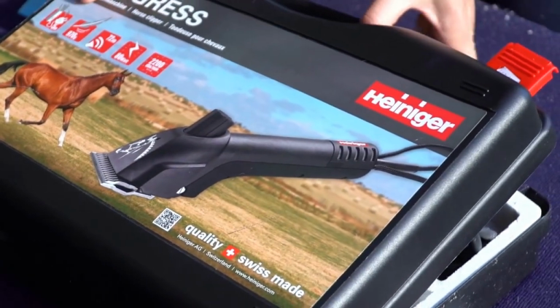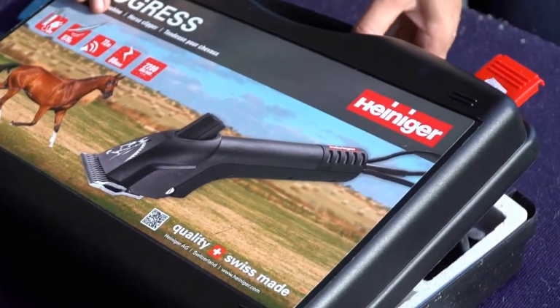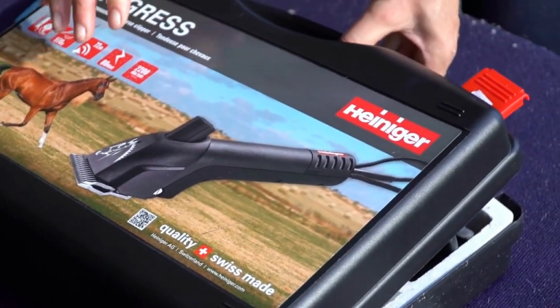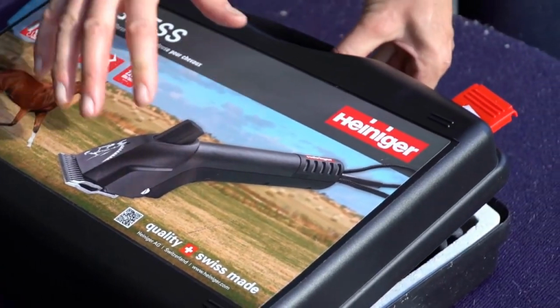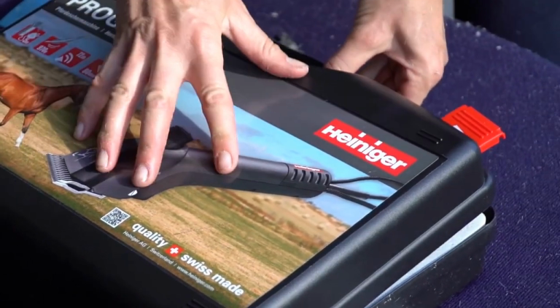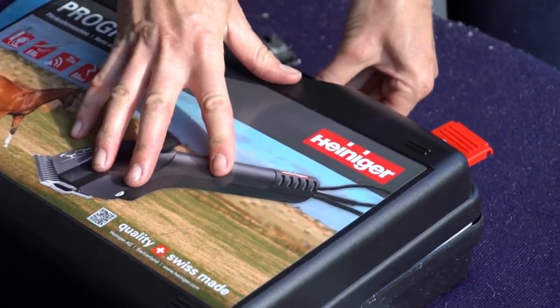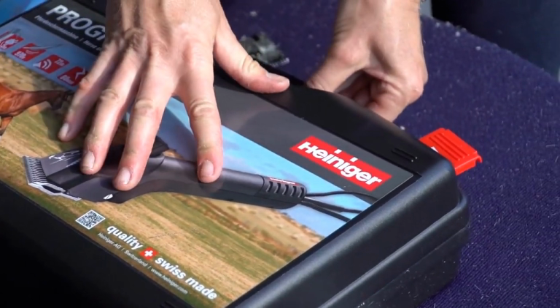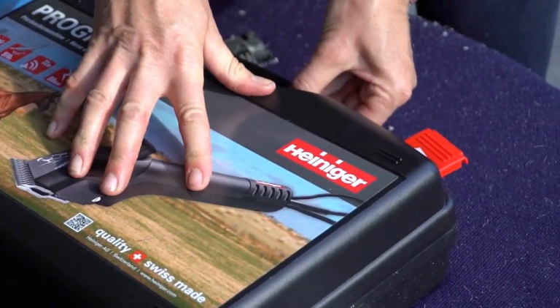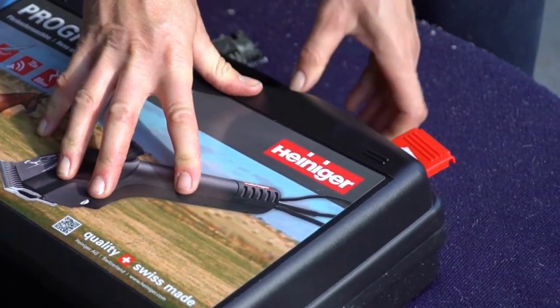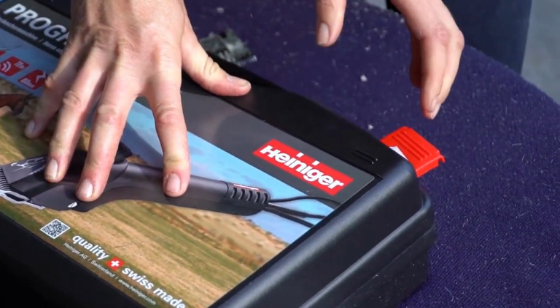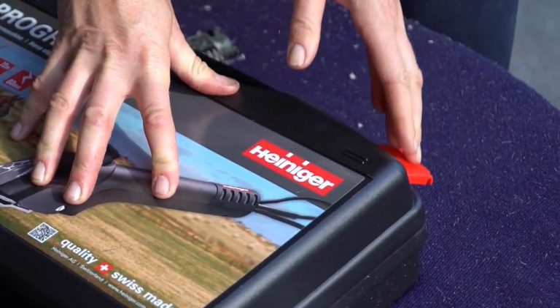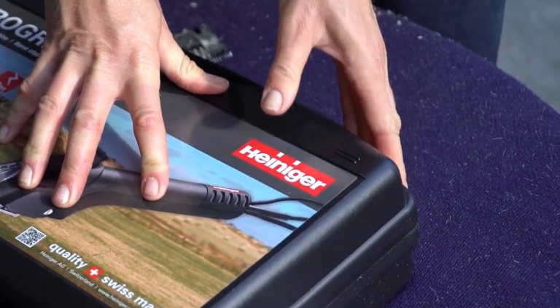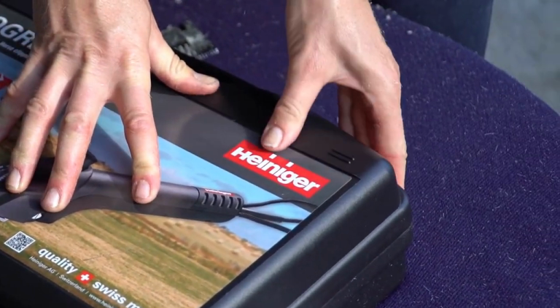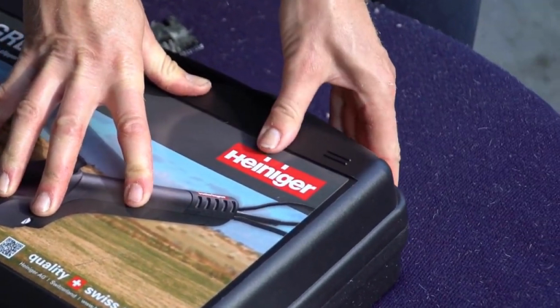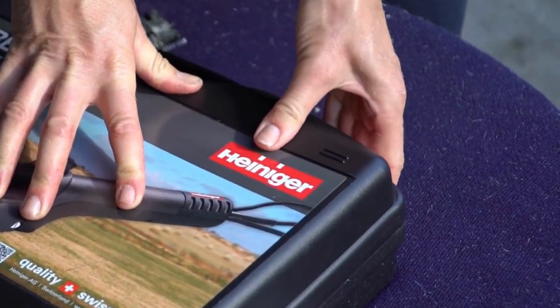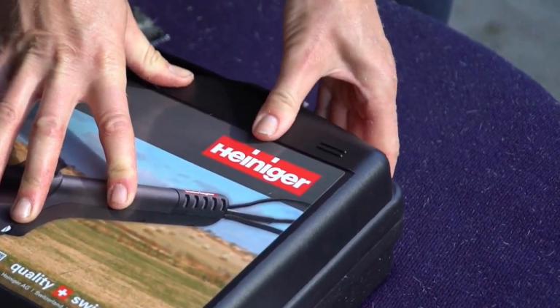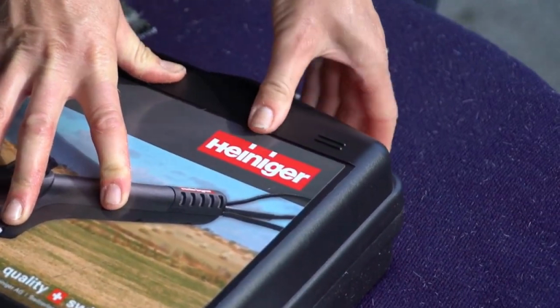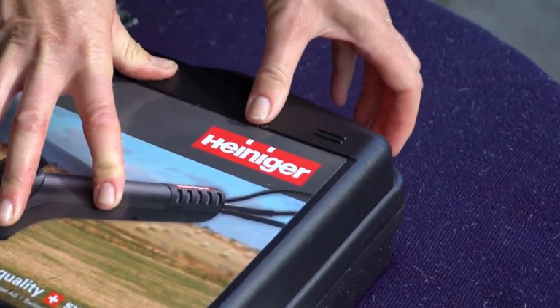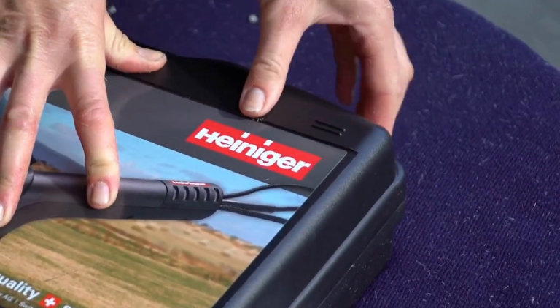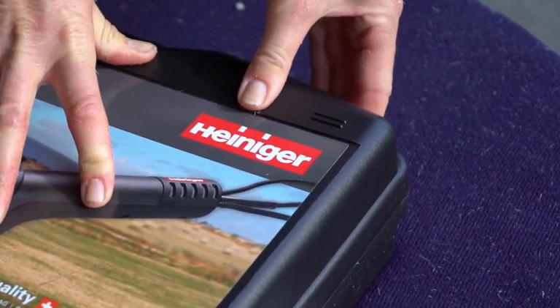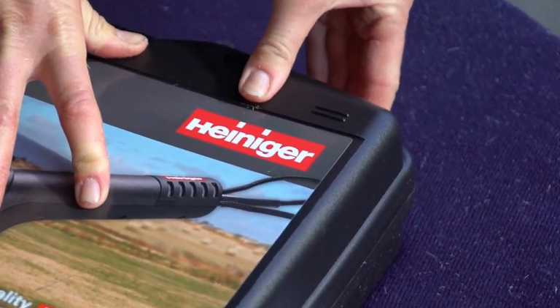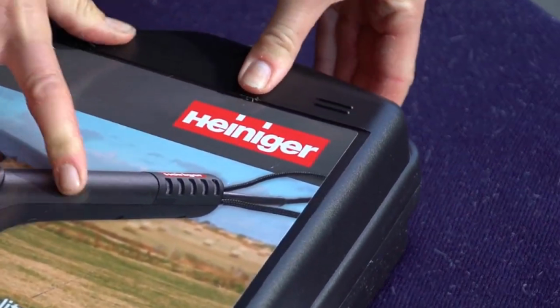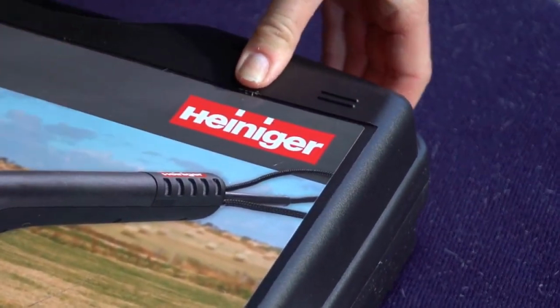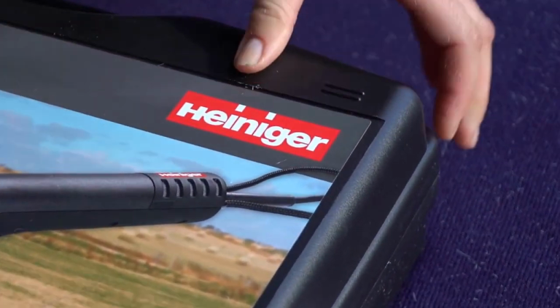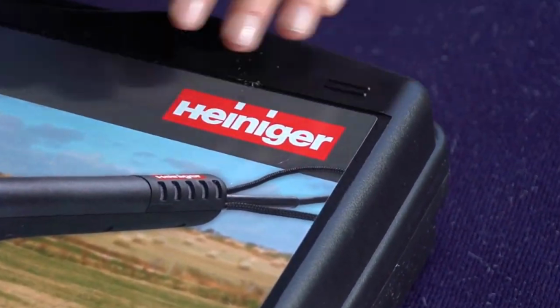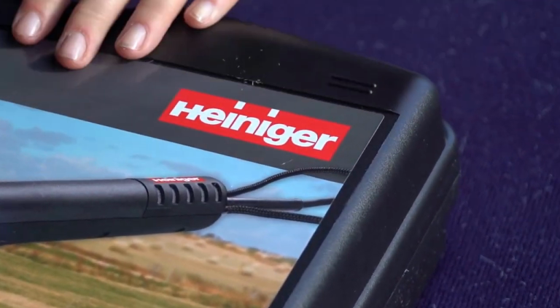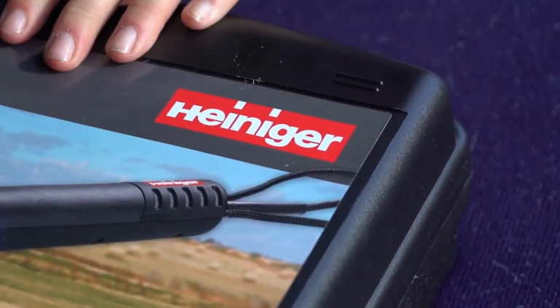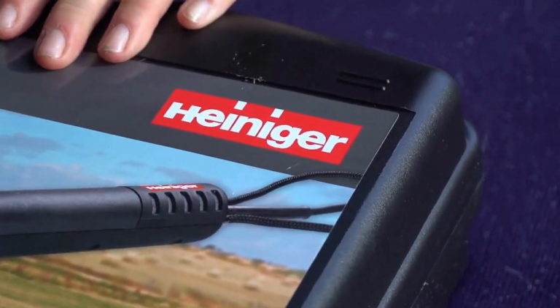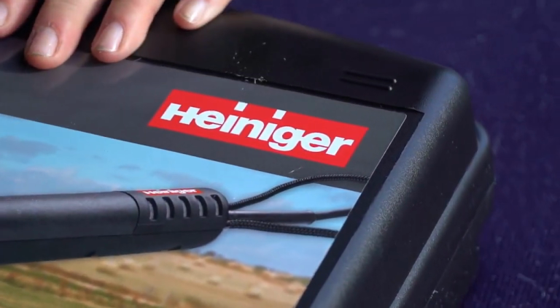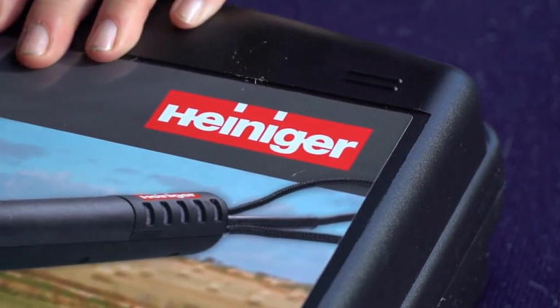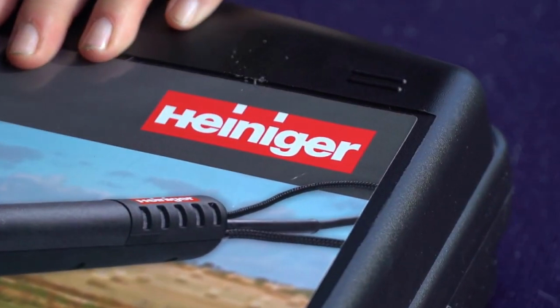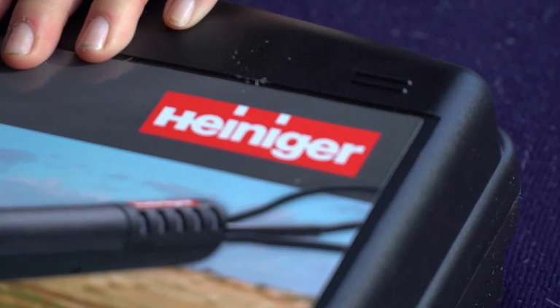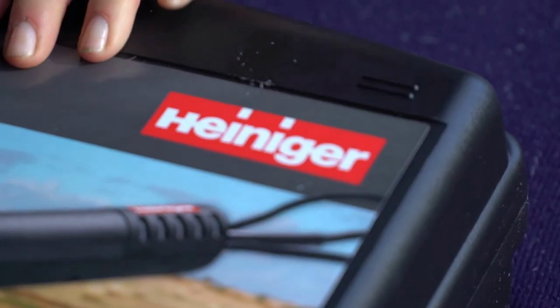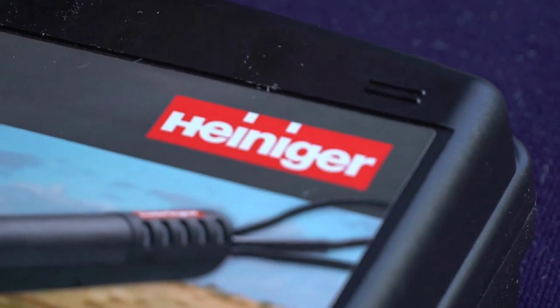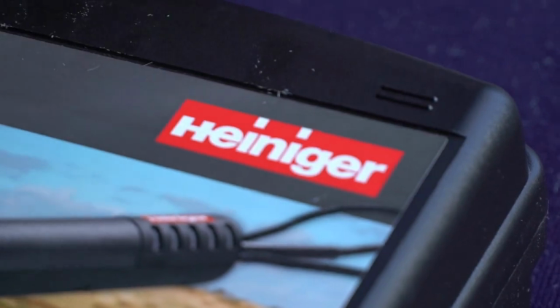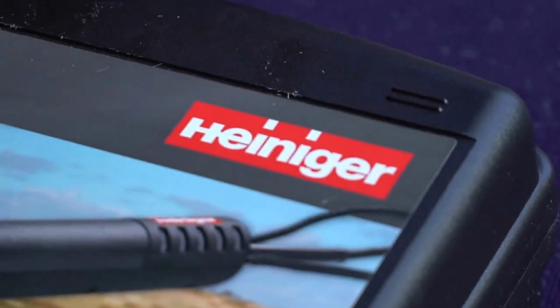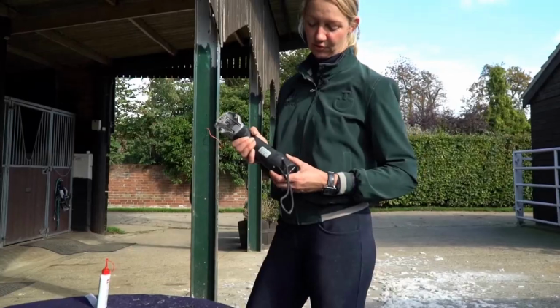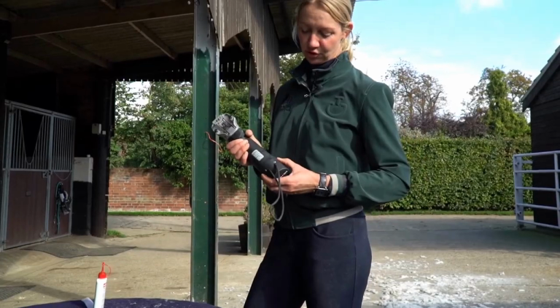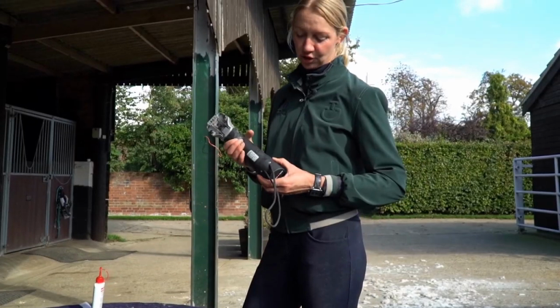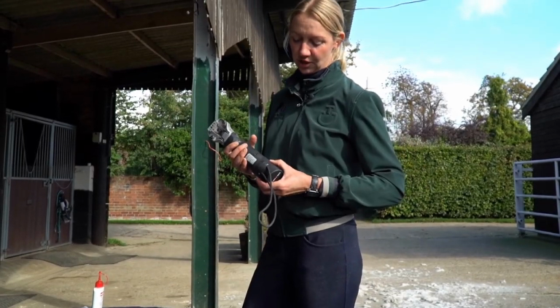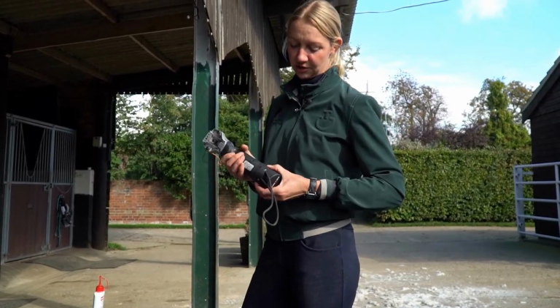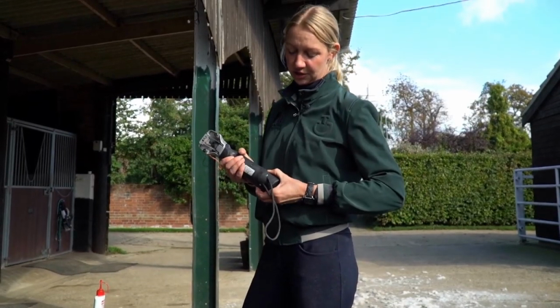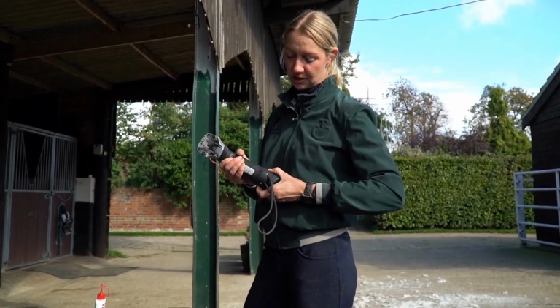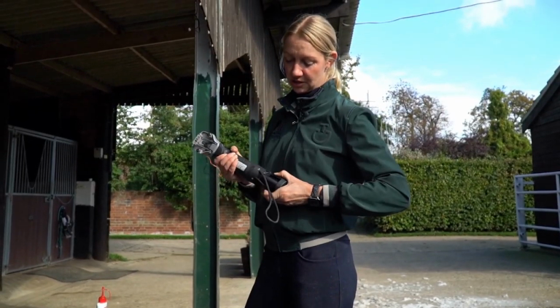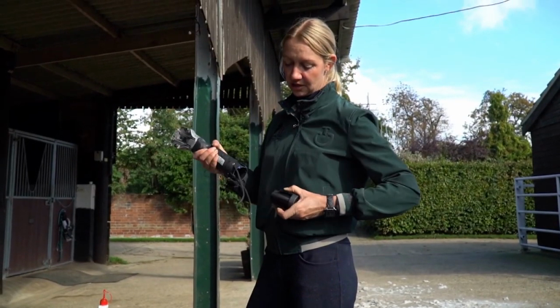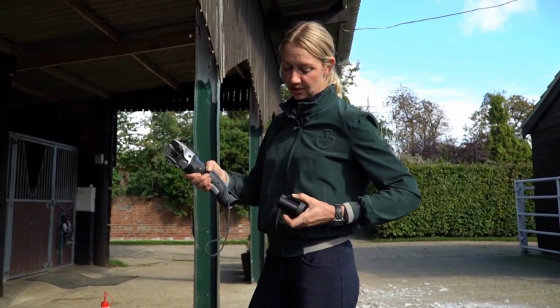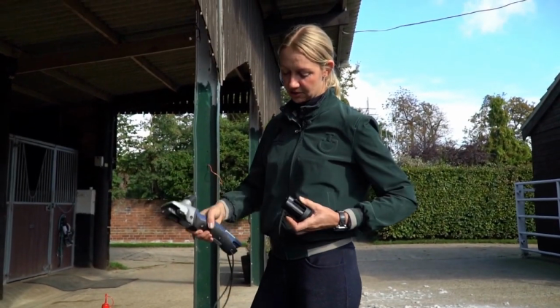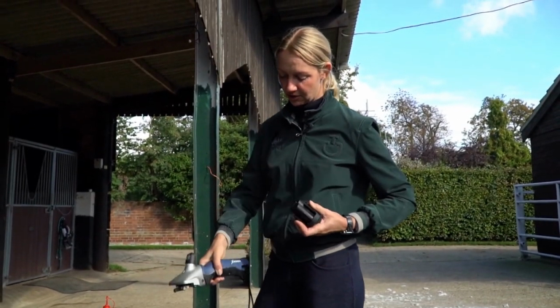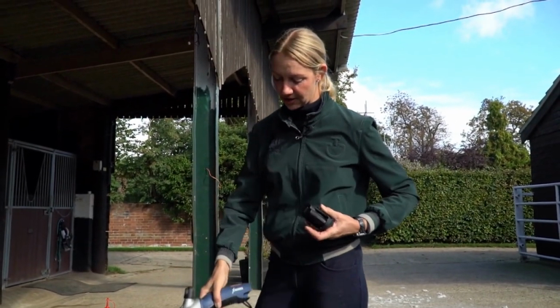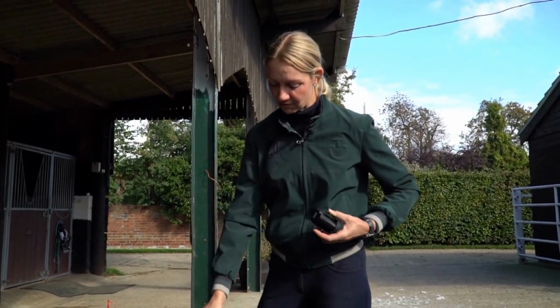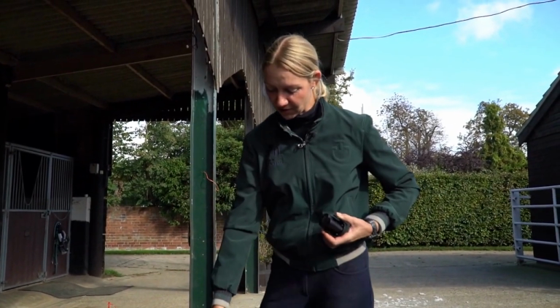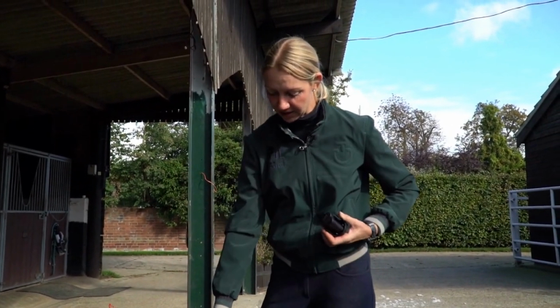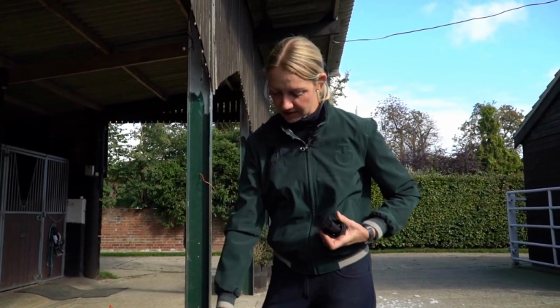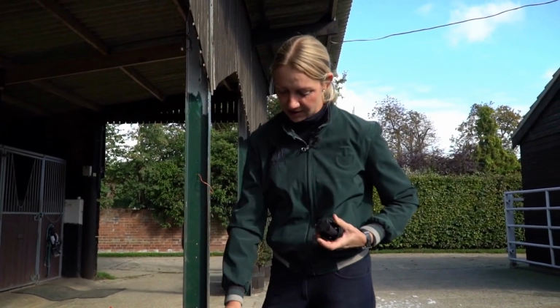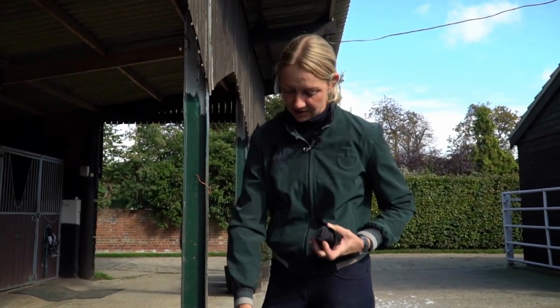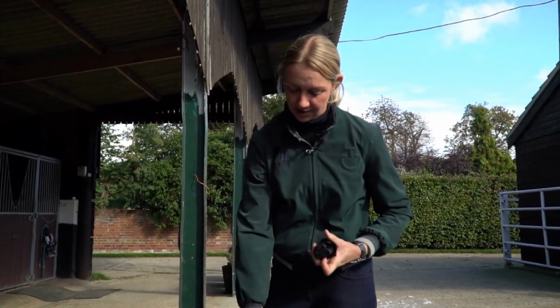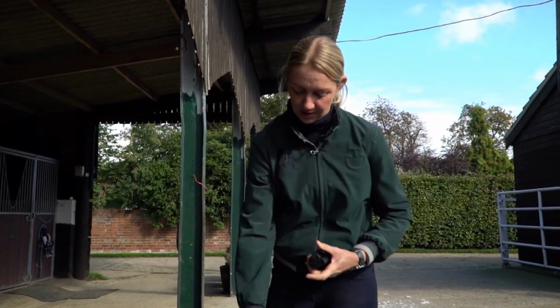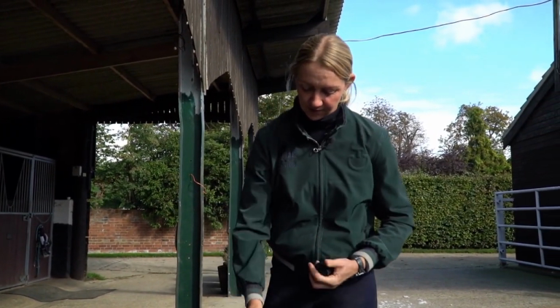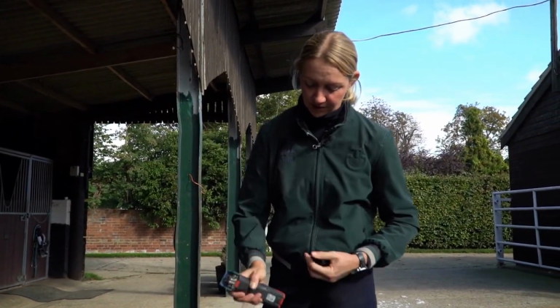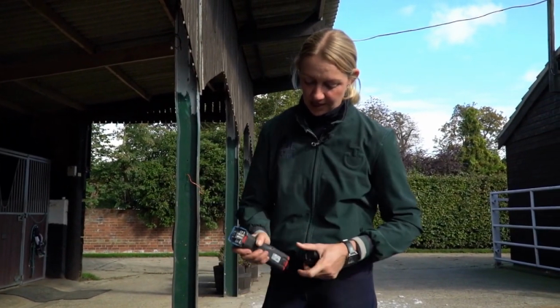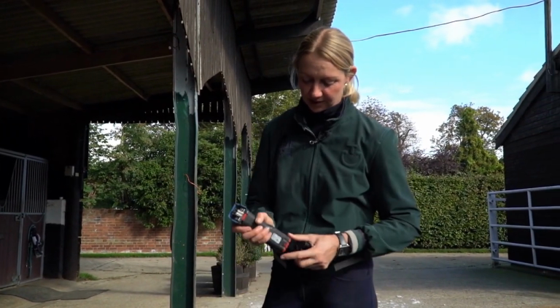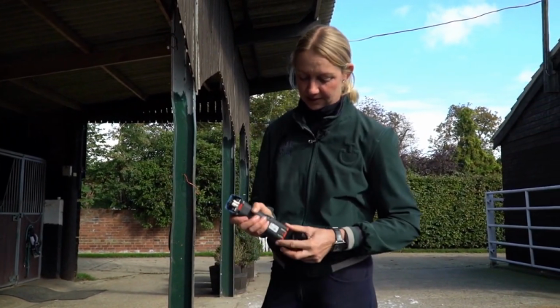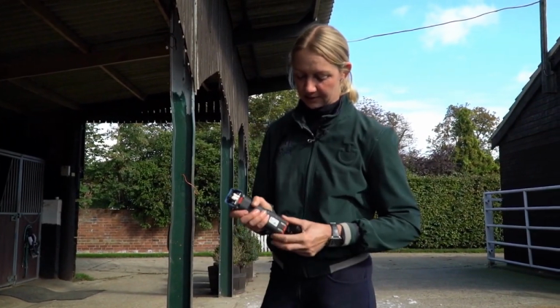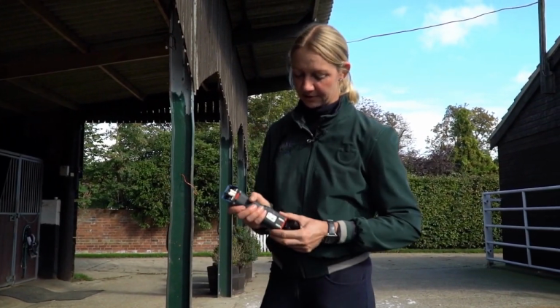All that remains now is to take the batteries out of the battery clippers and put them on charge so they're ready for the next clip.